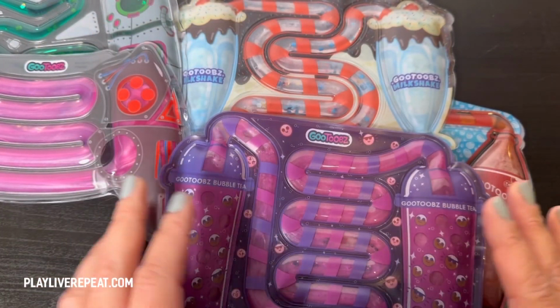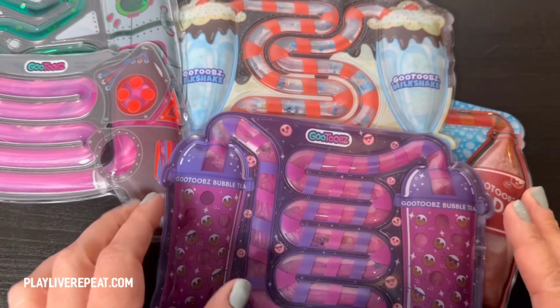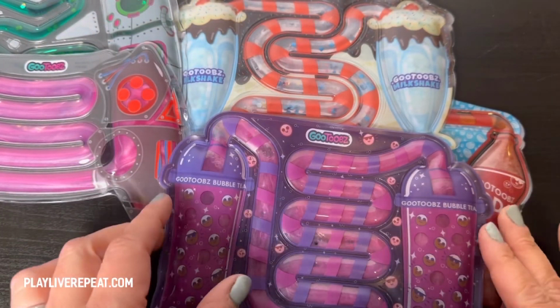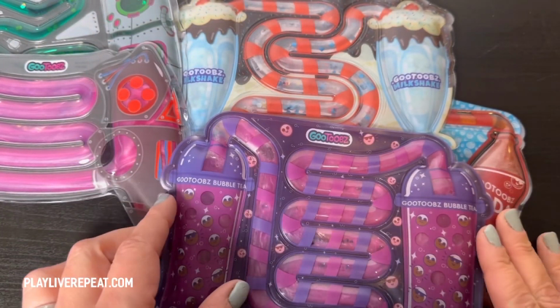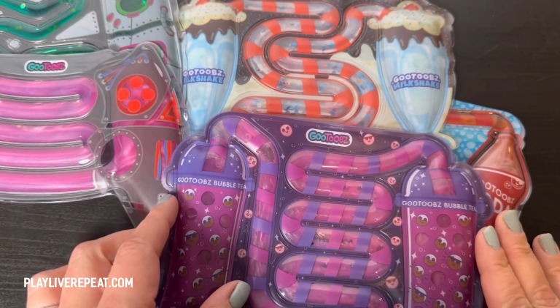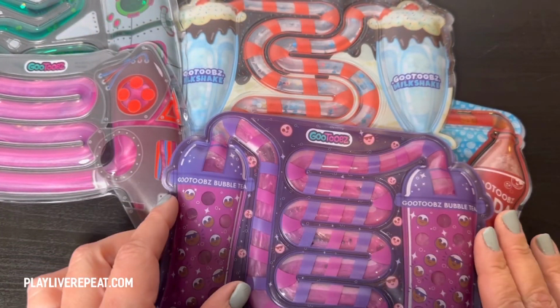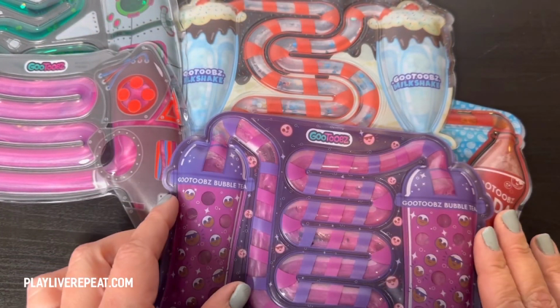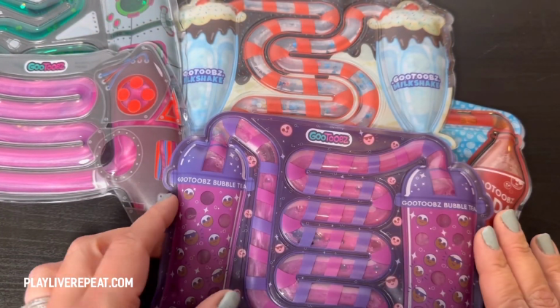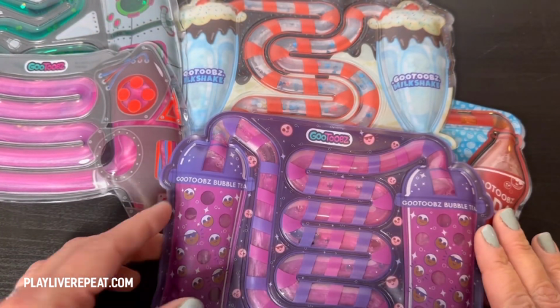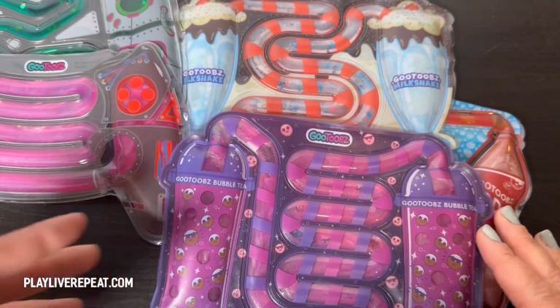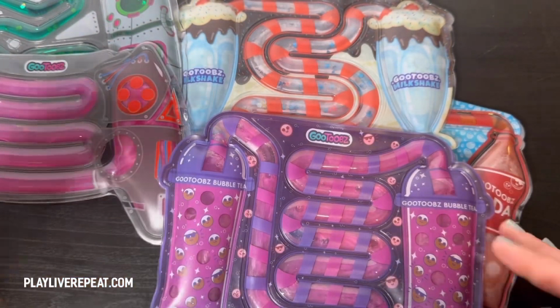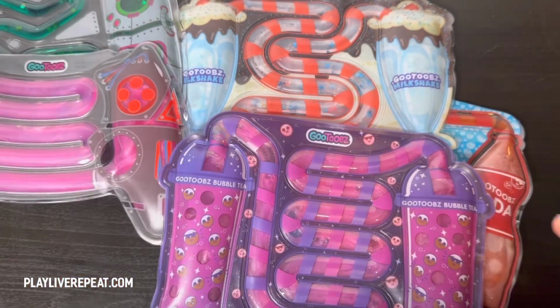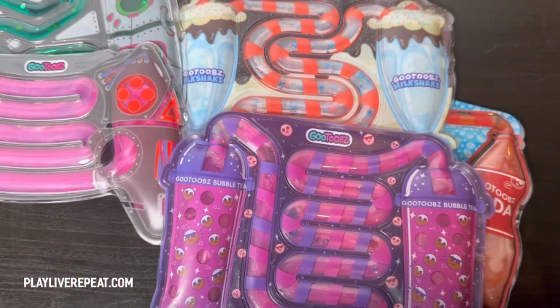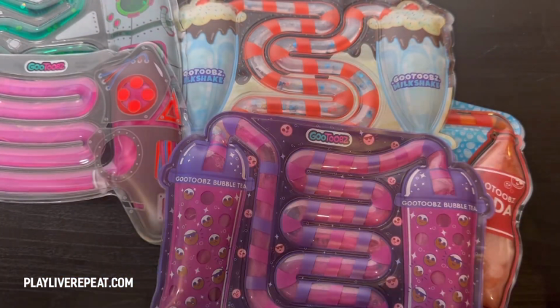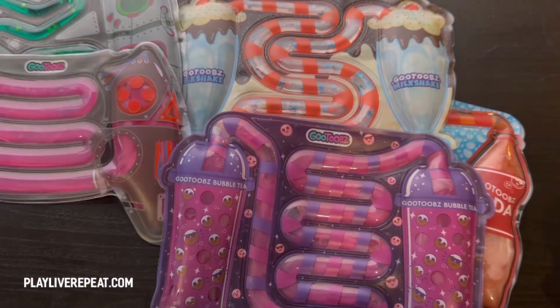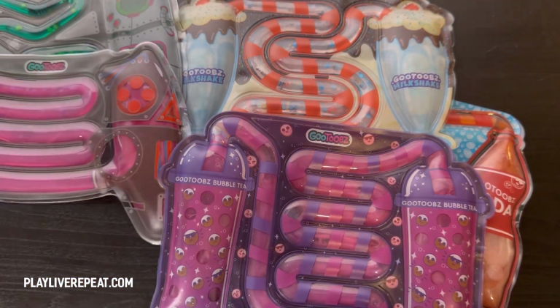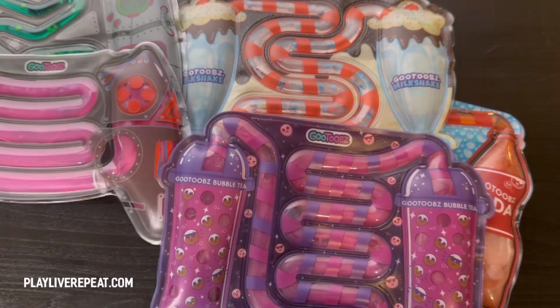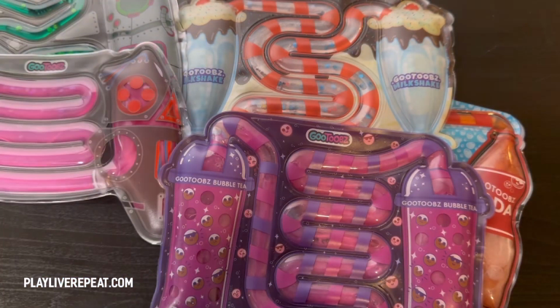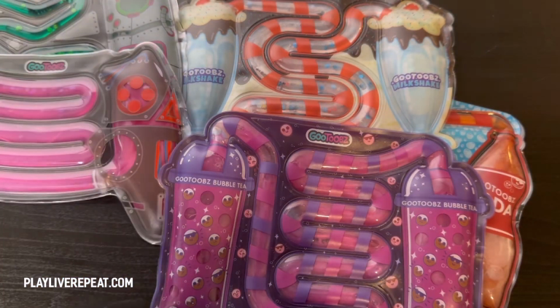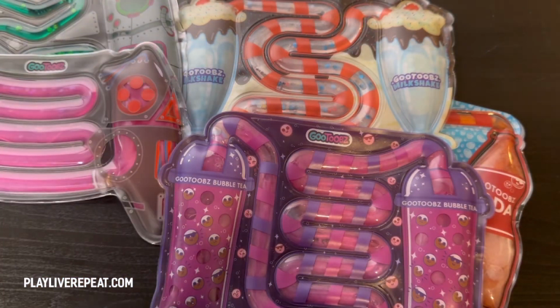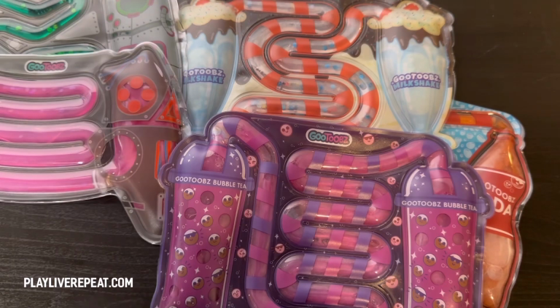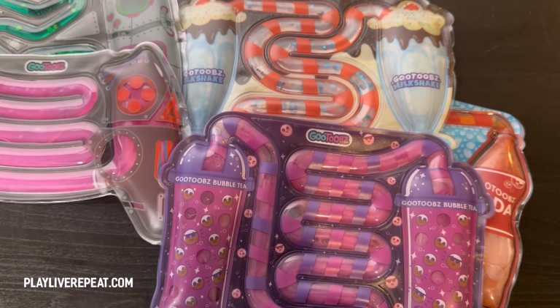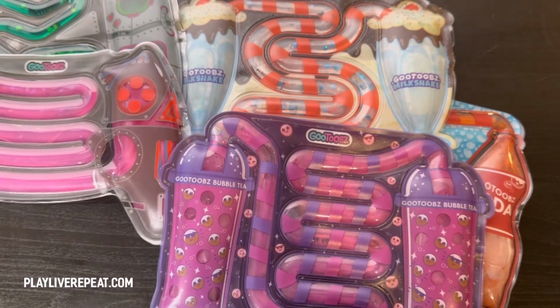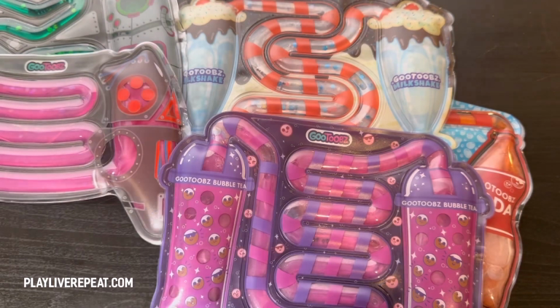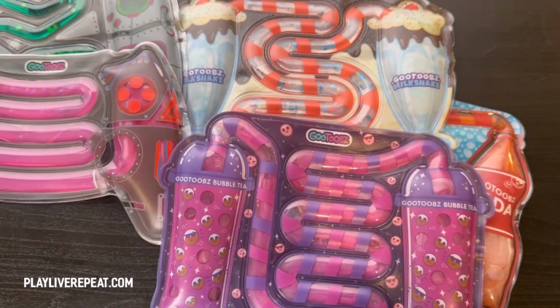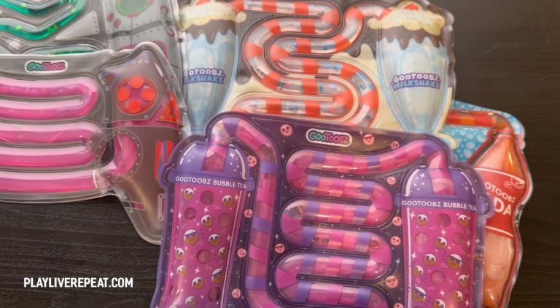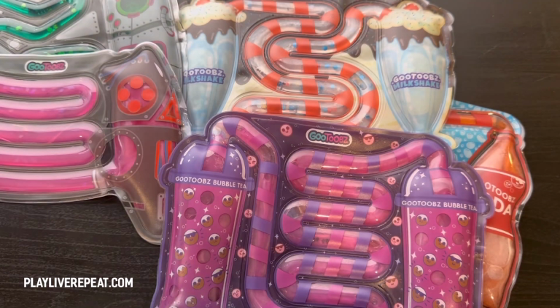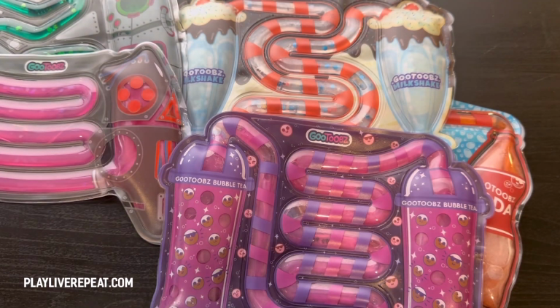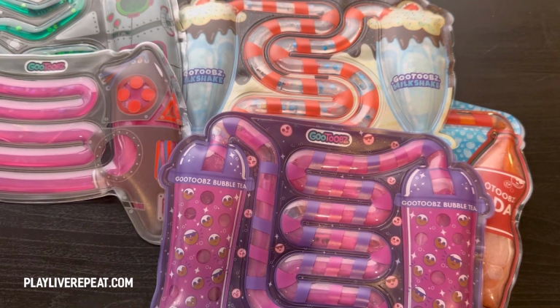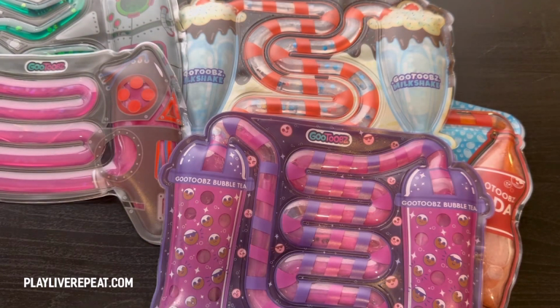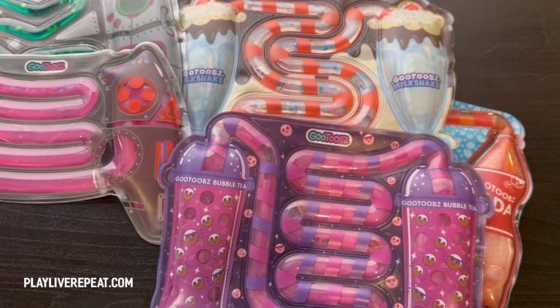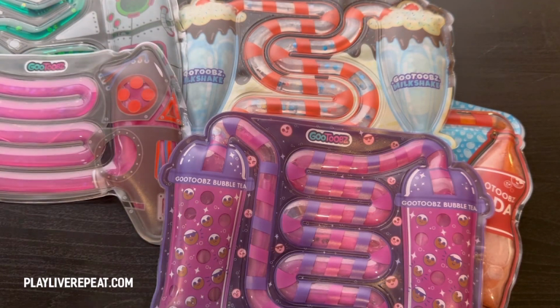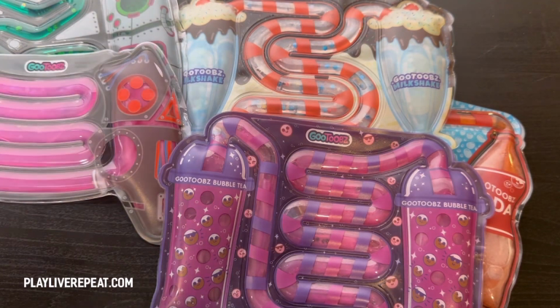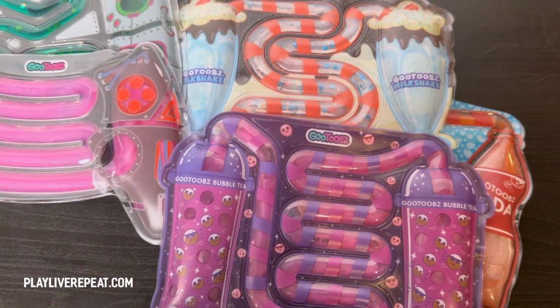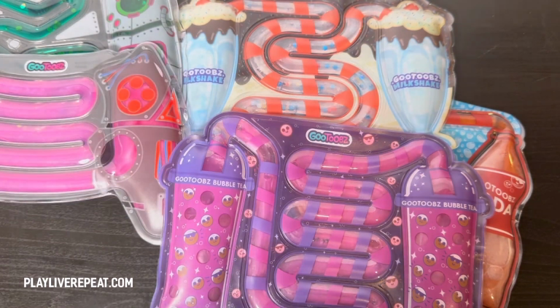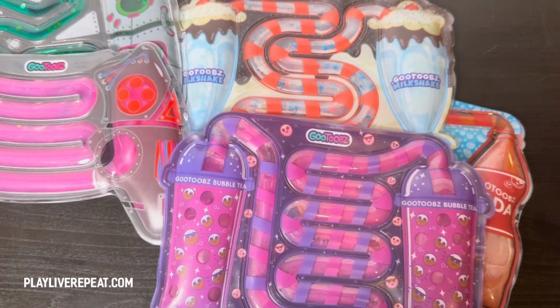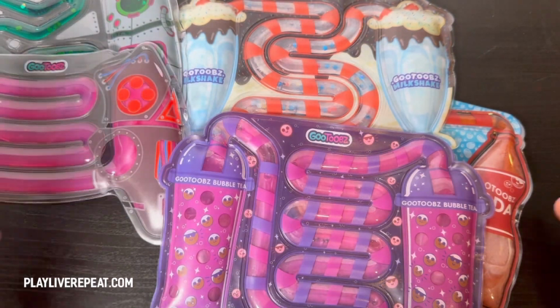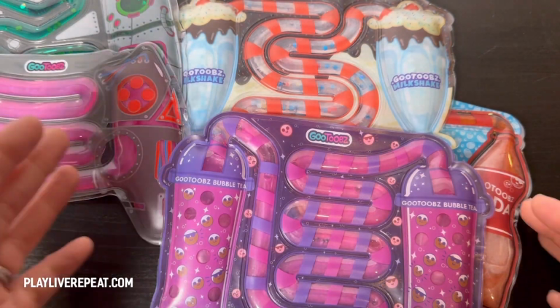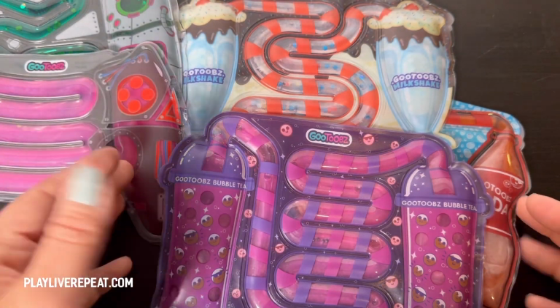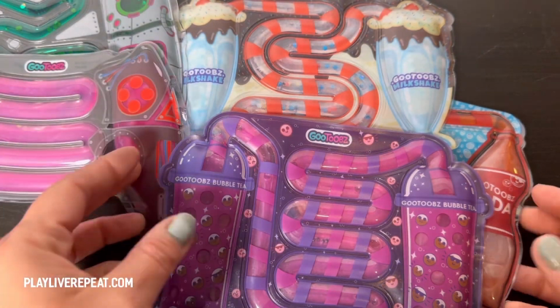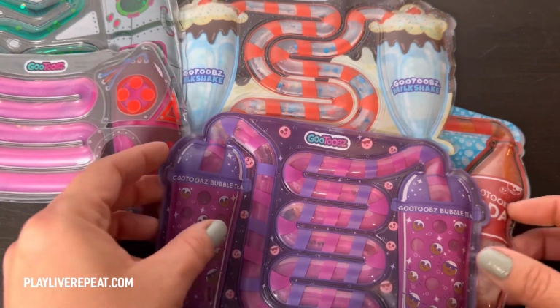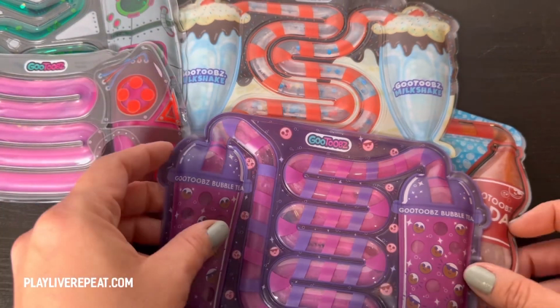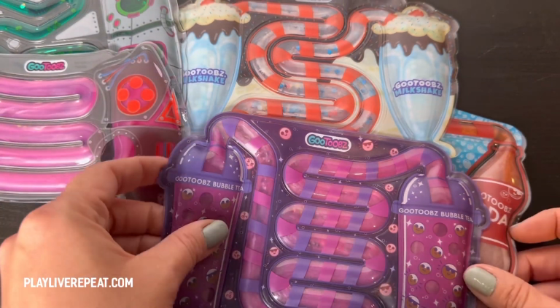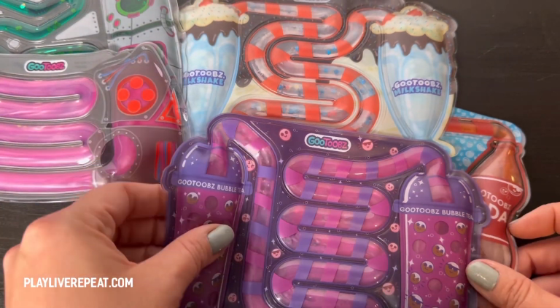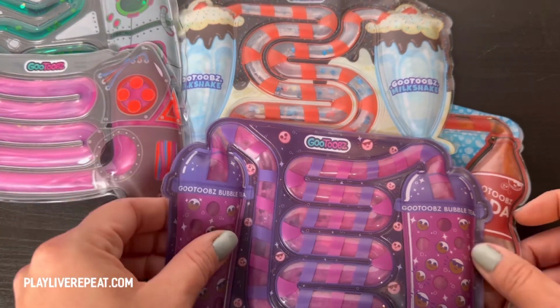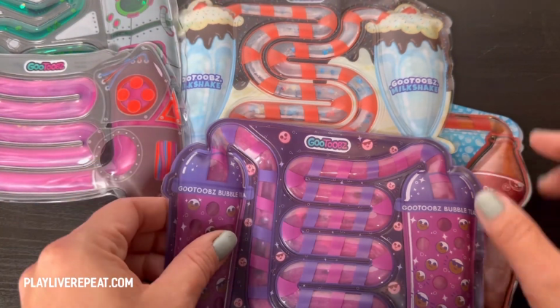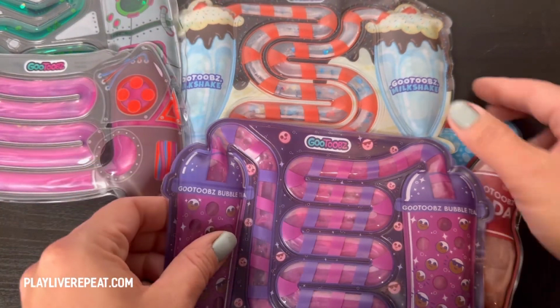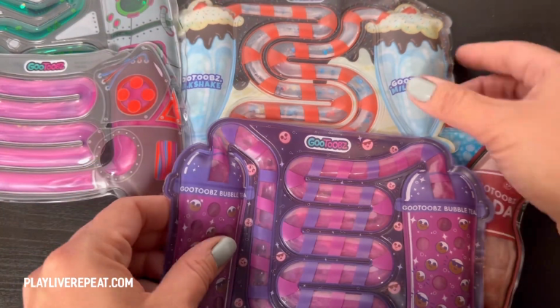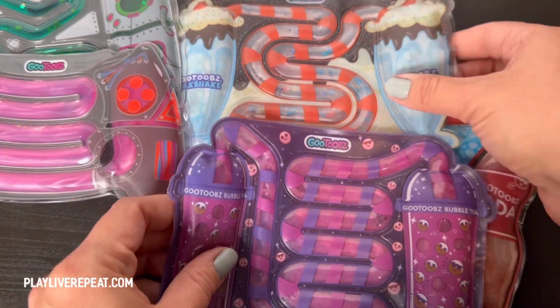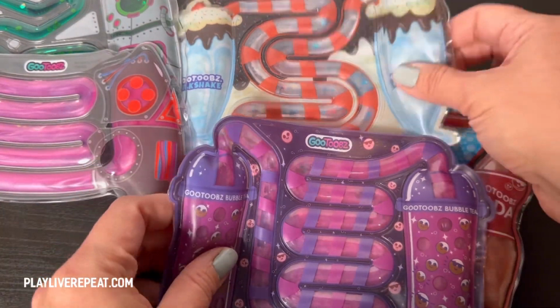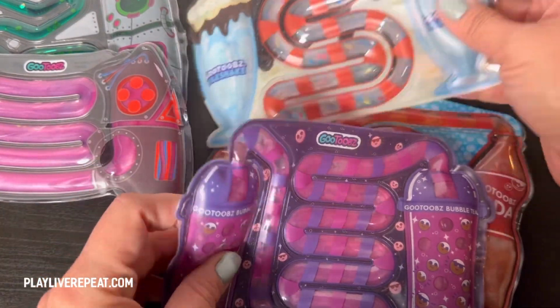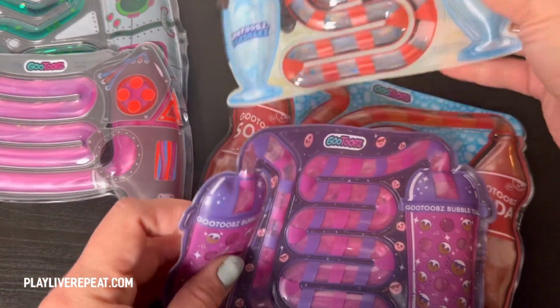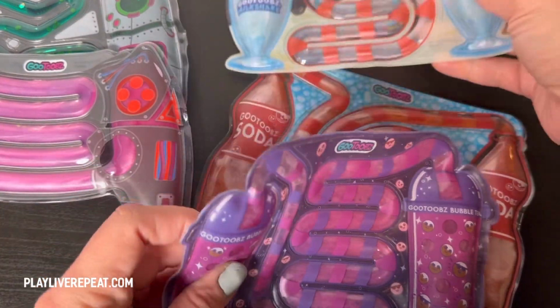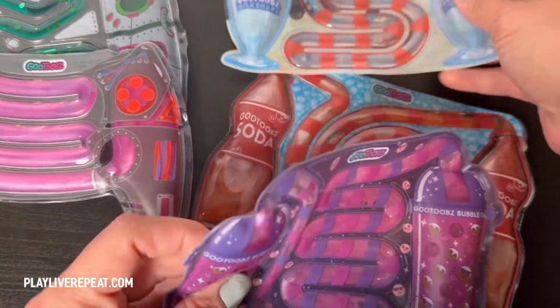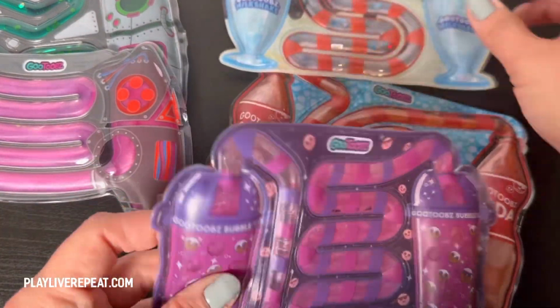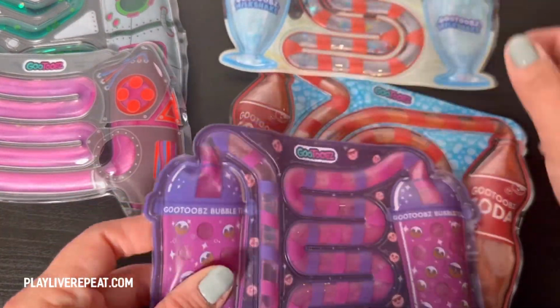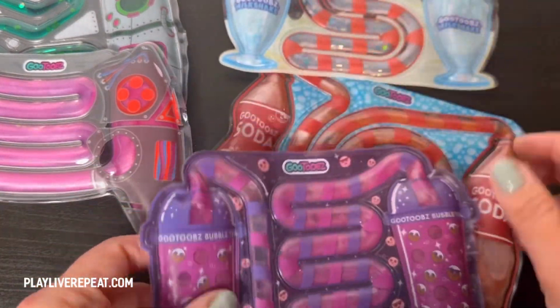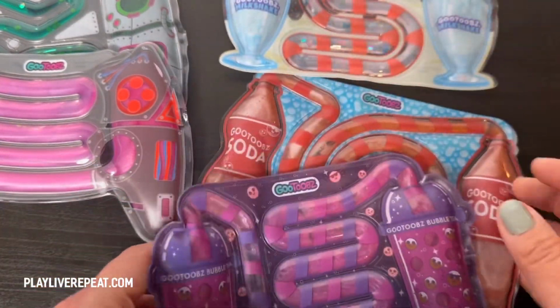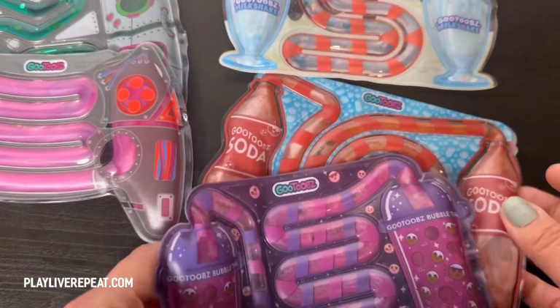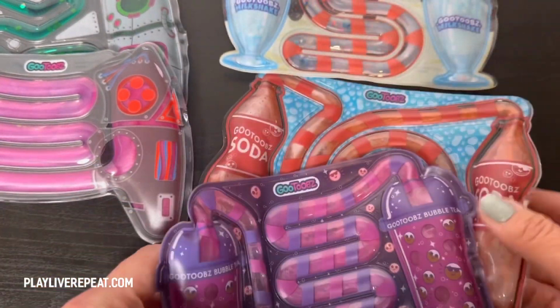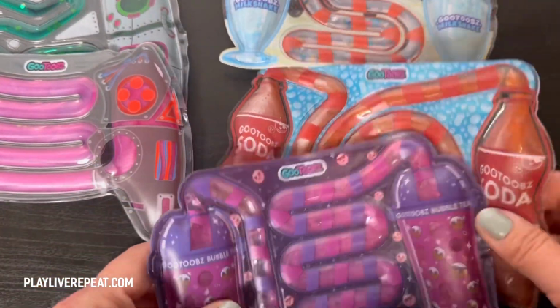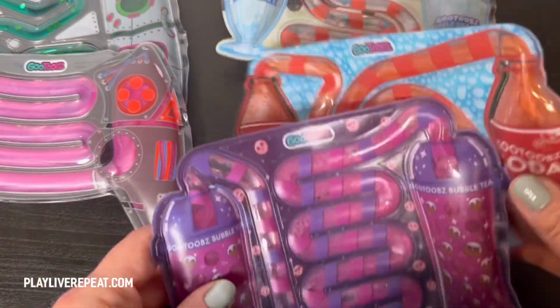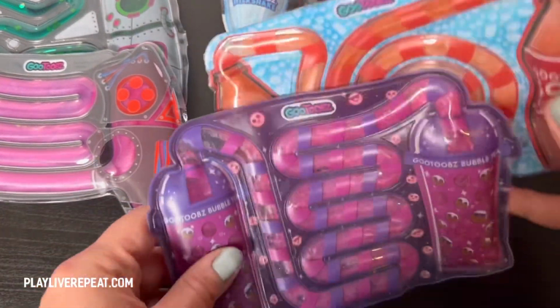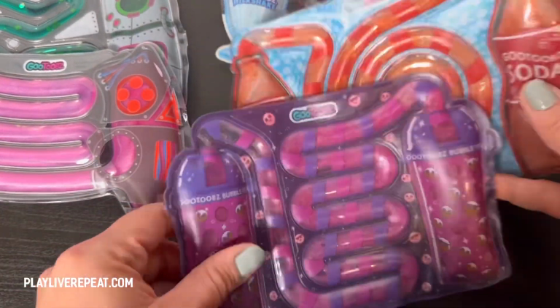So there's a bubble tea. Then also with the Sips, there is a milkshake and then the soda pop. They are really, really cool.